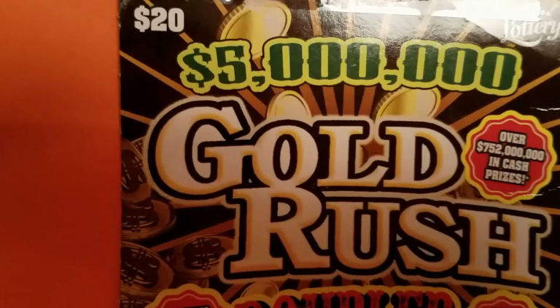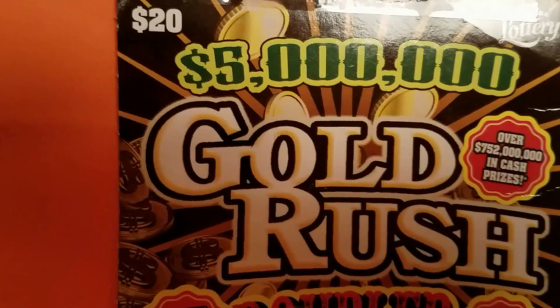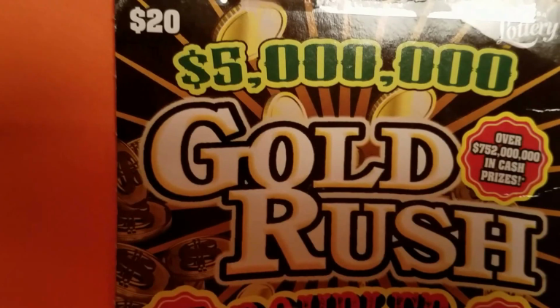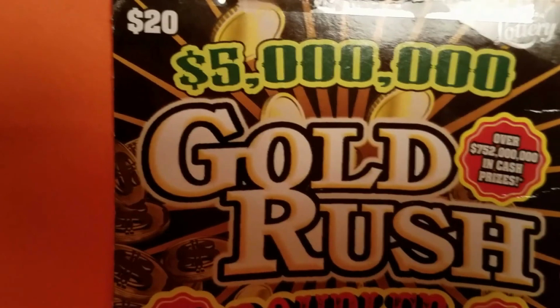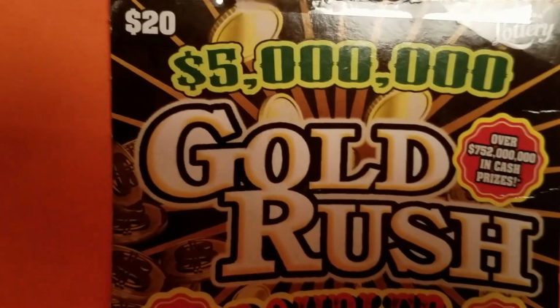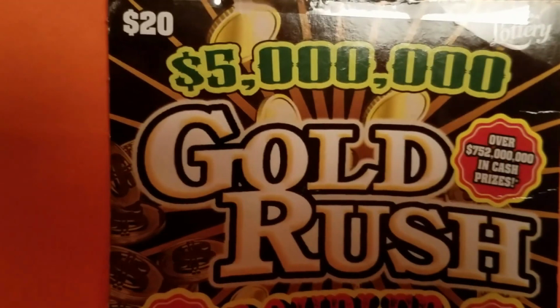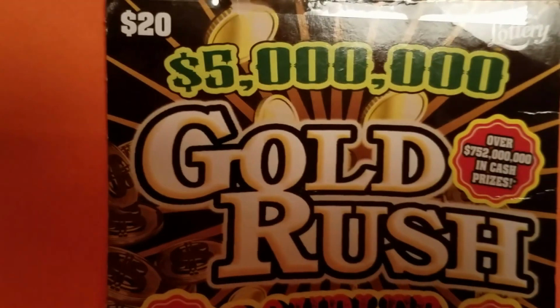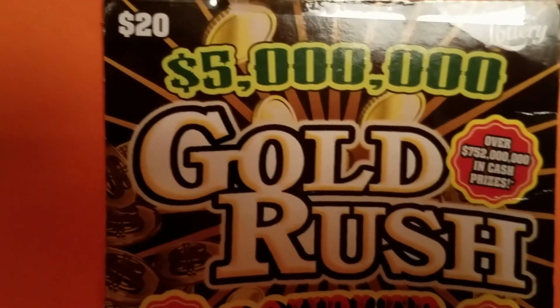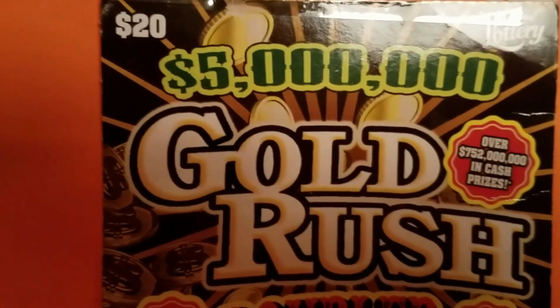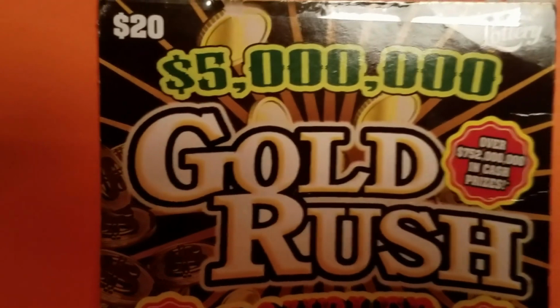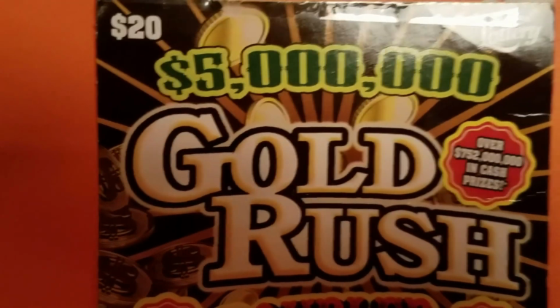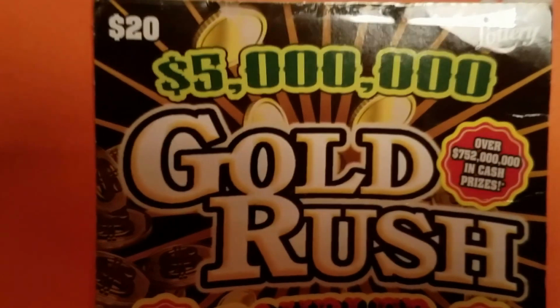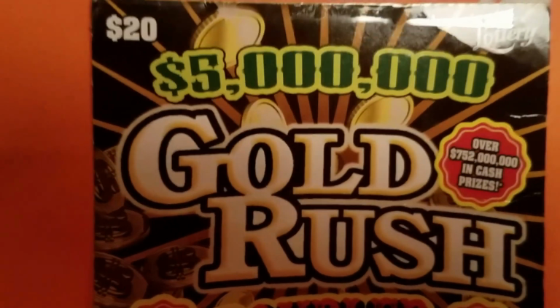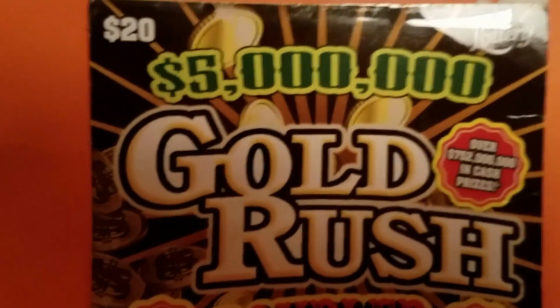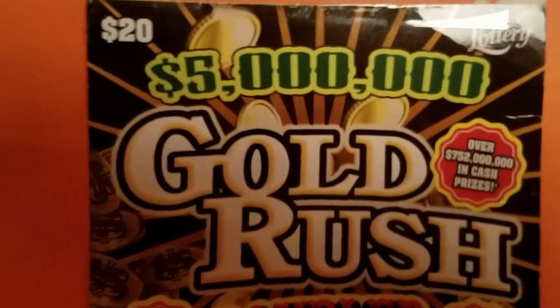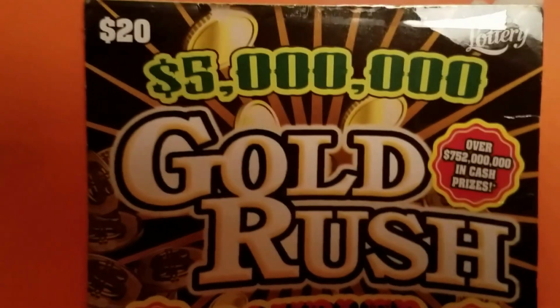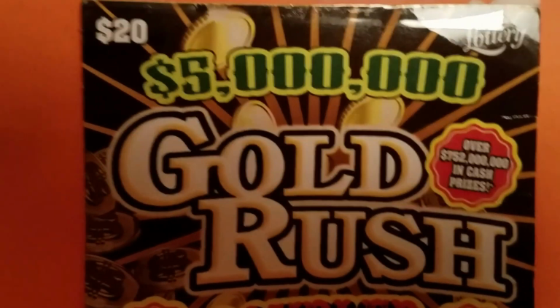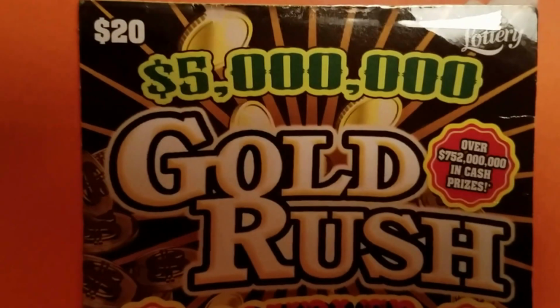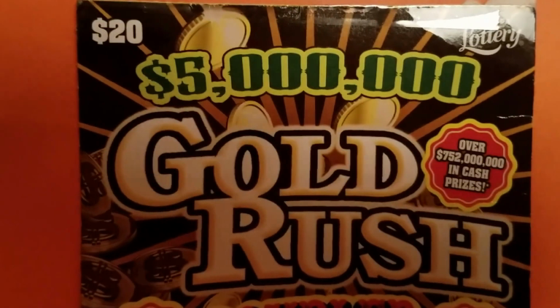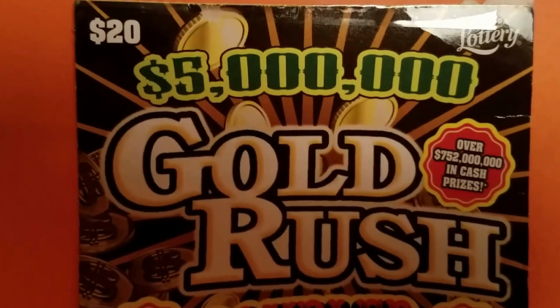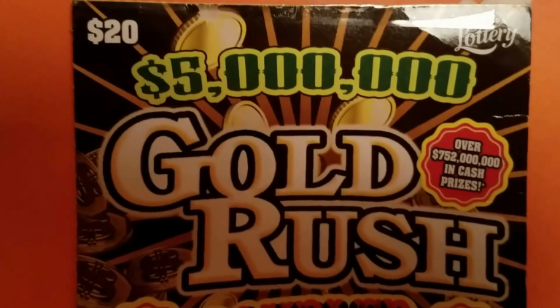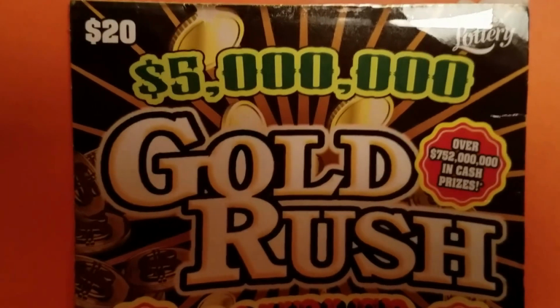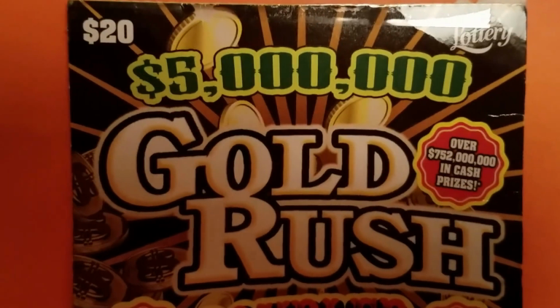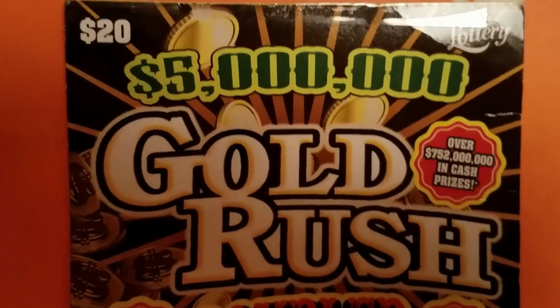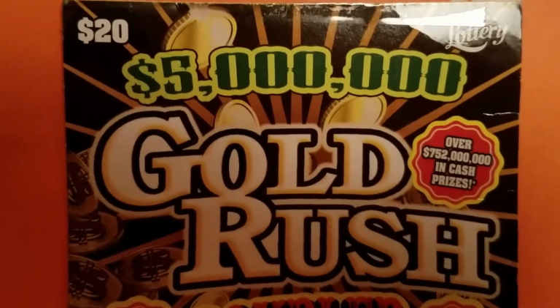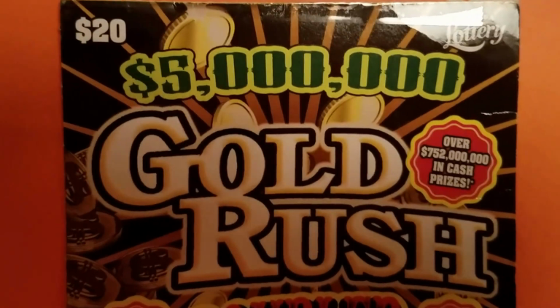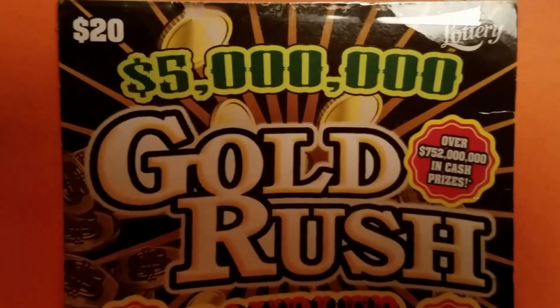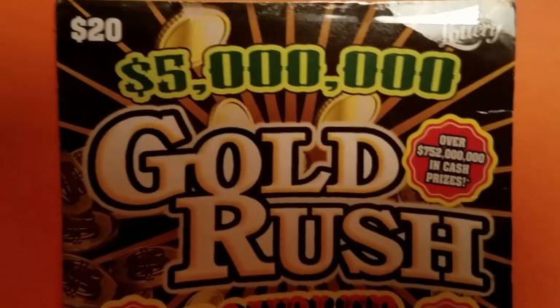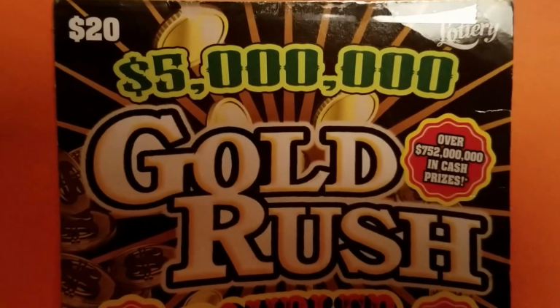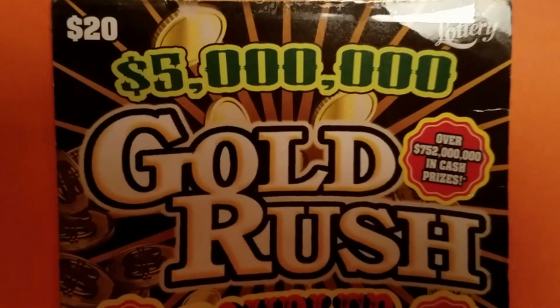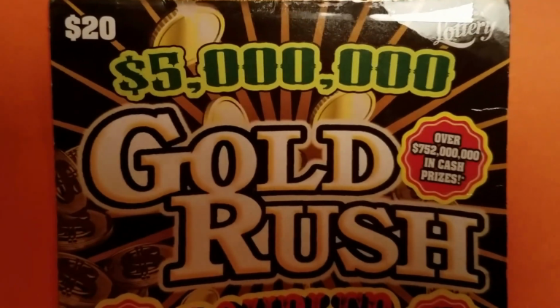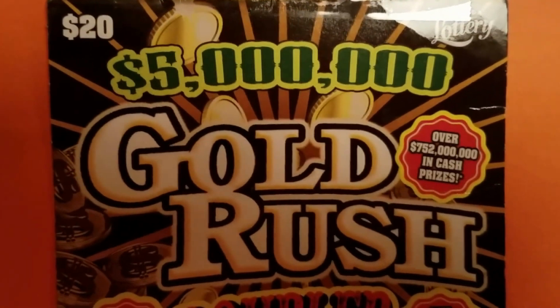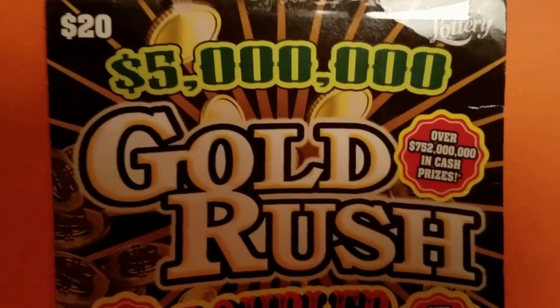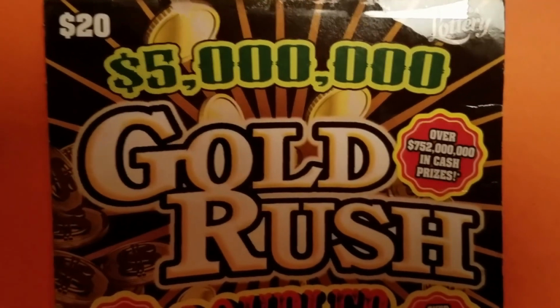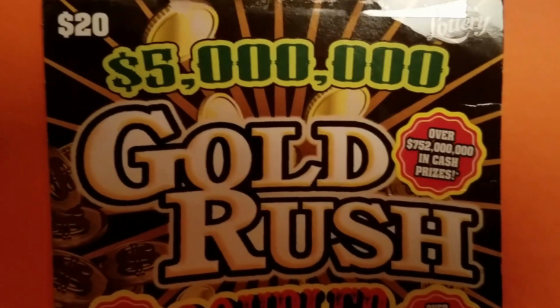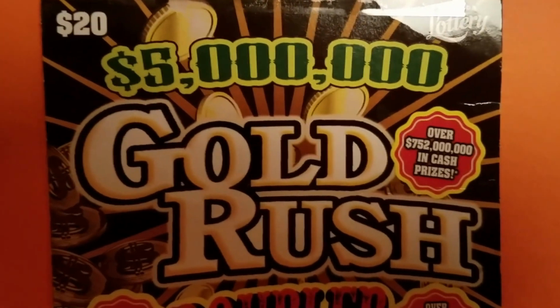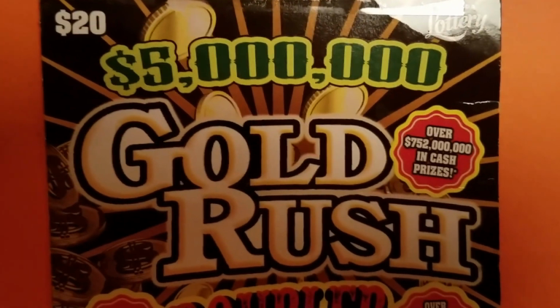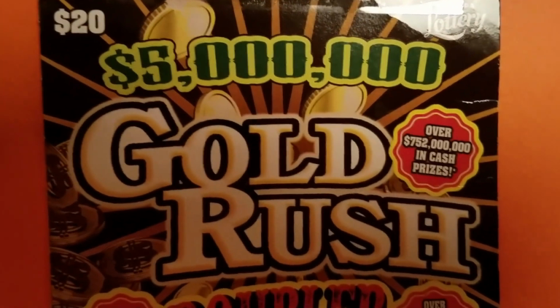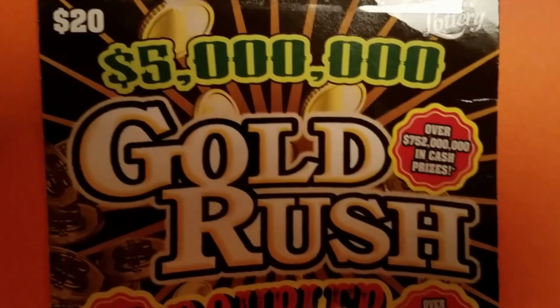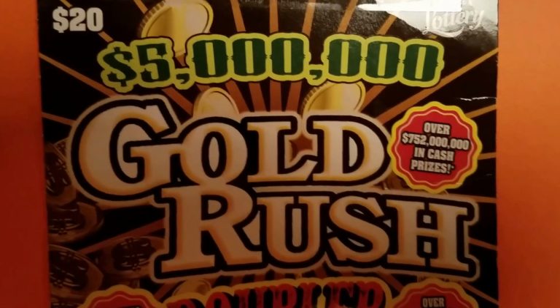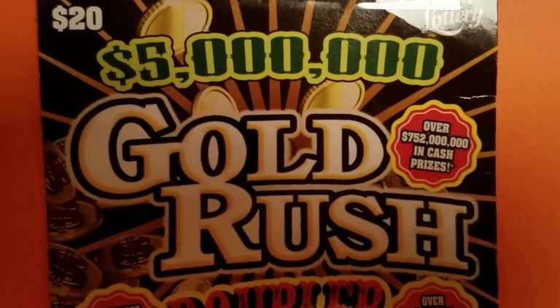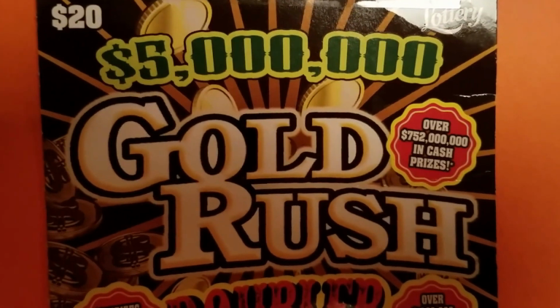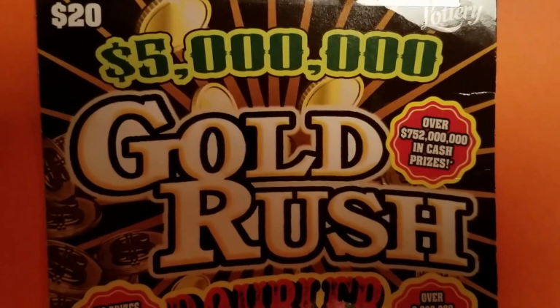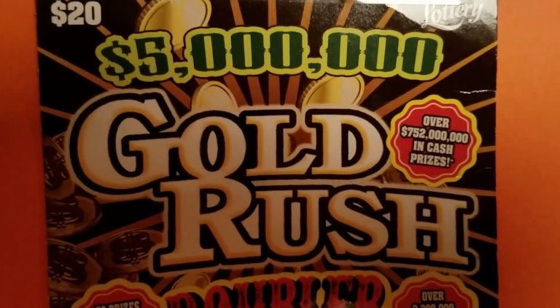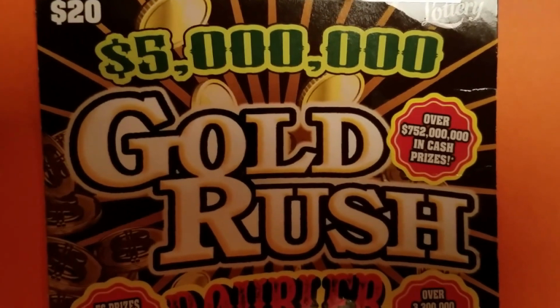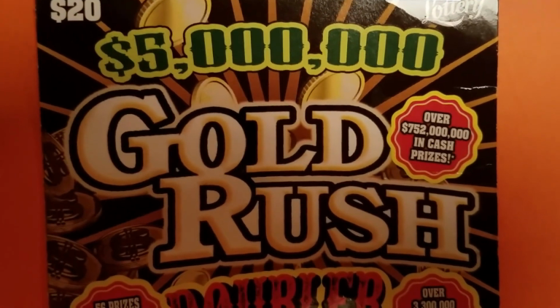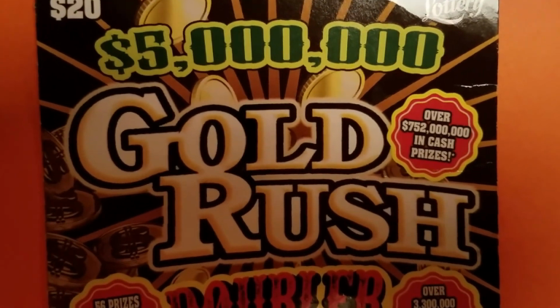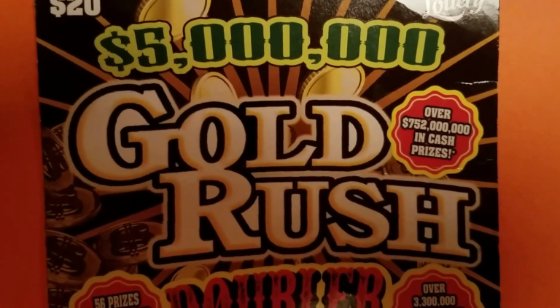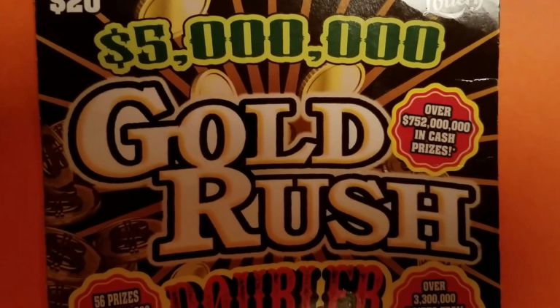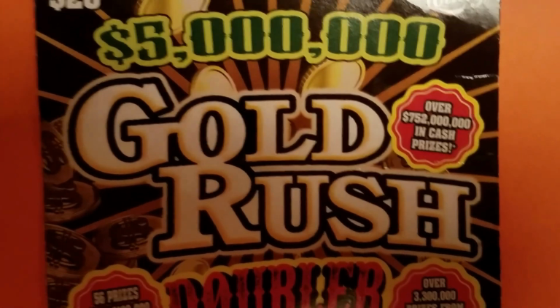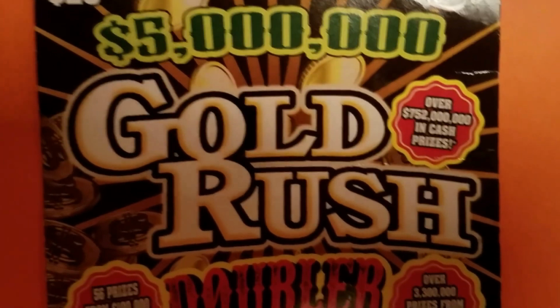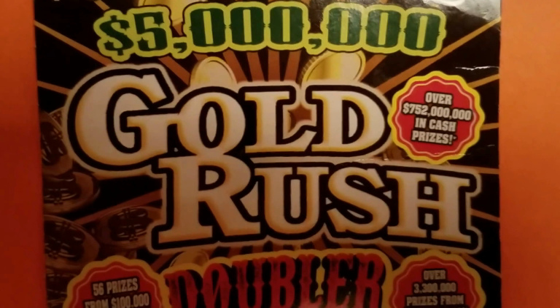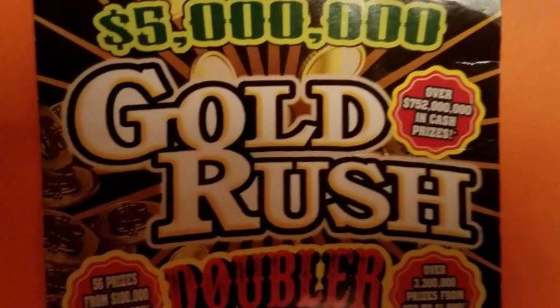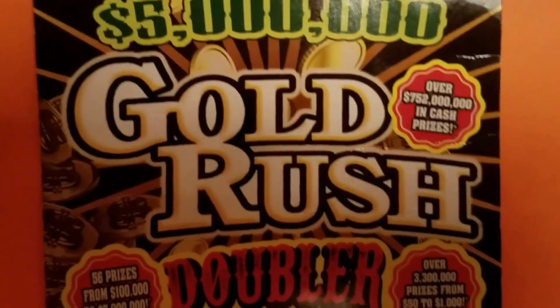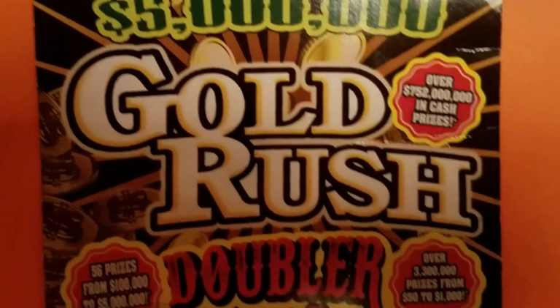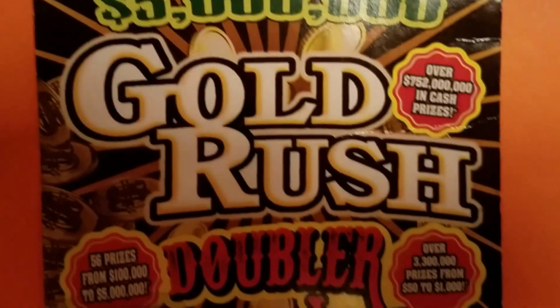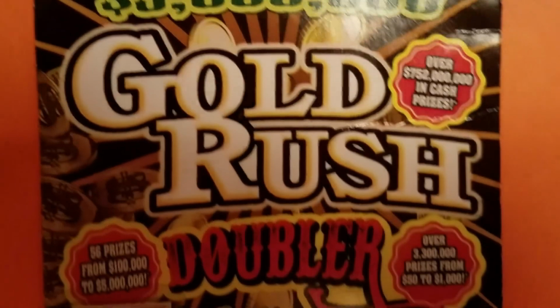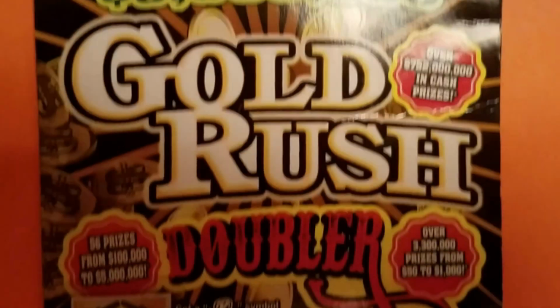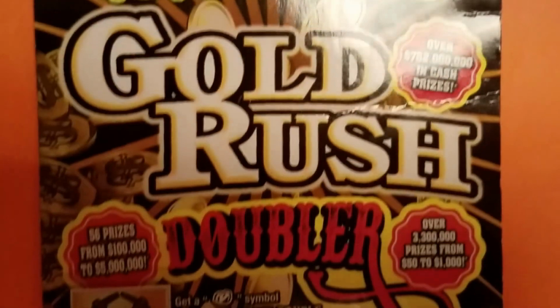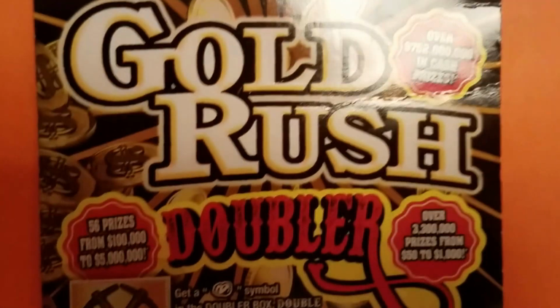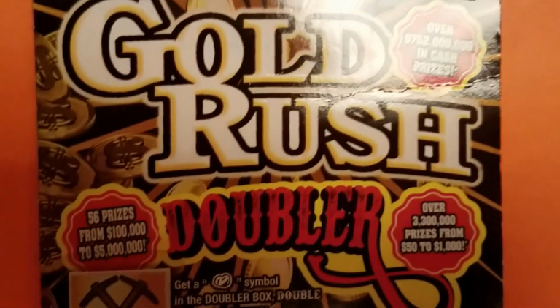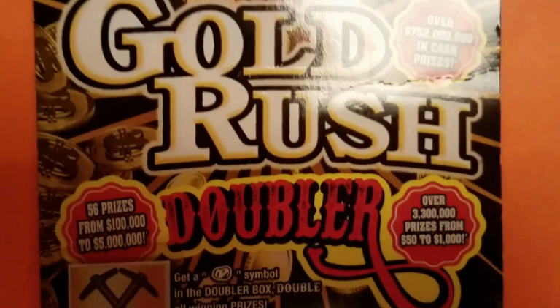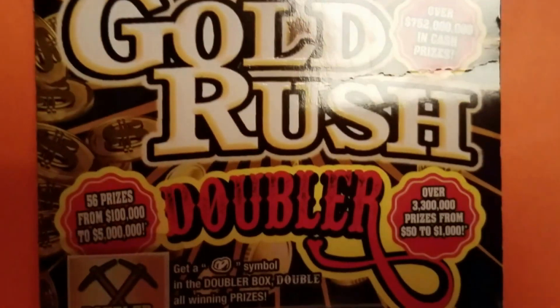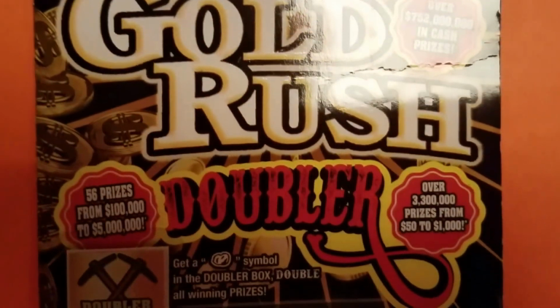Hi guys, it's Myra. So here I have a $20, $5 million Gold Rush Doubler.